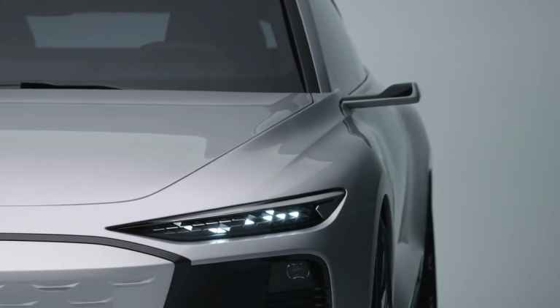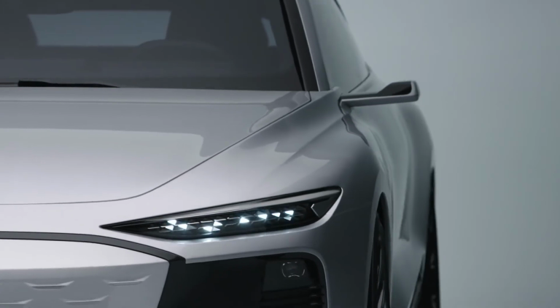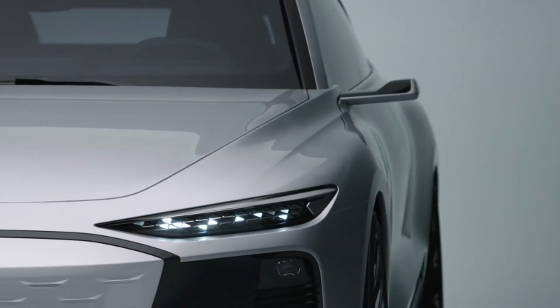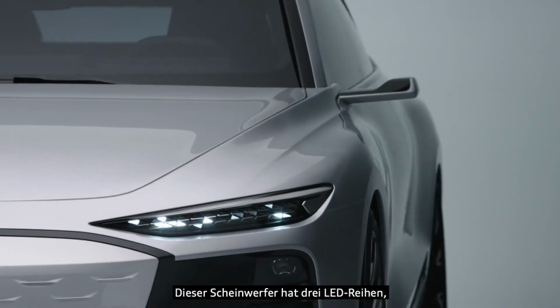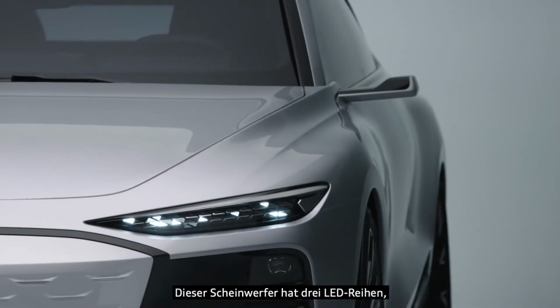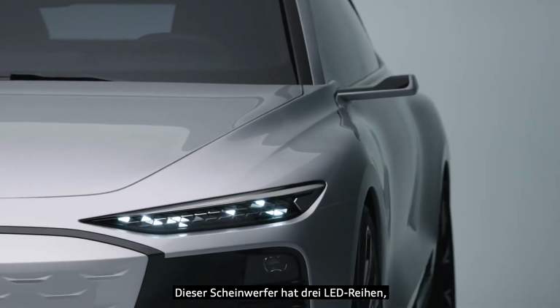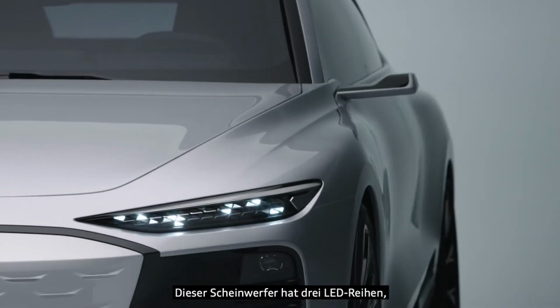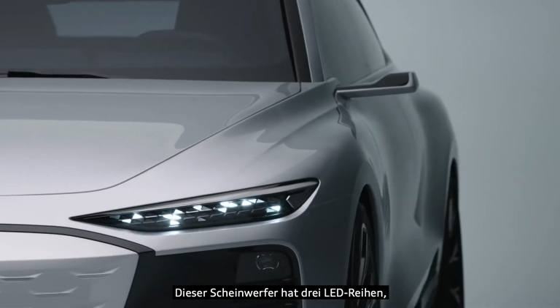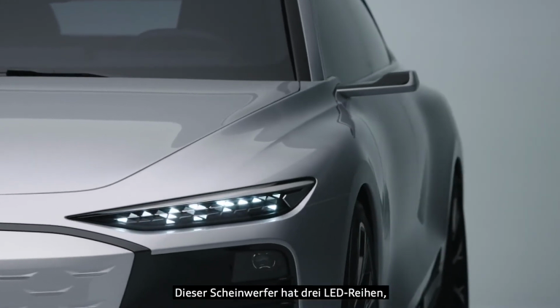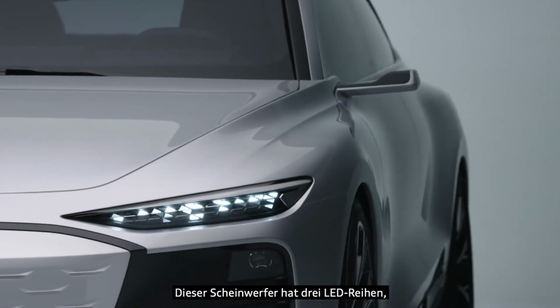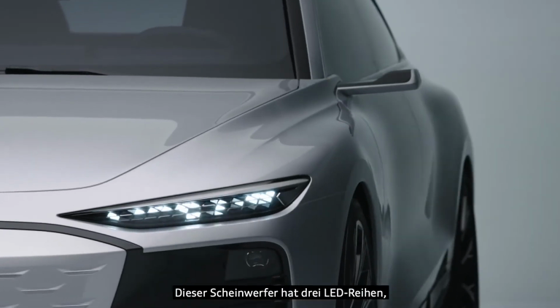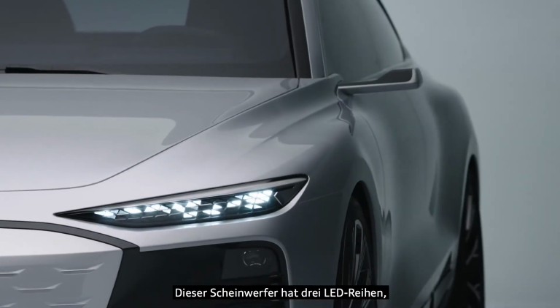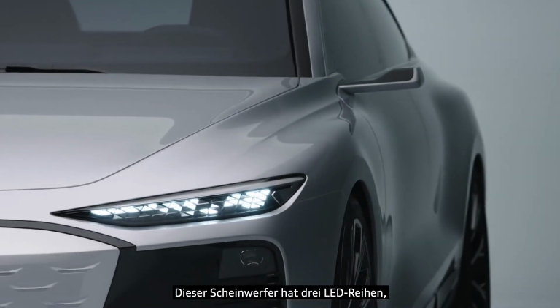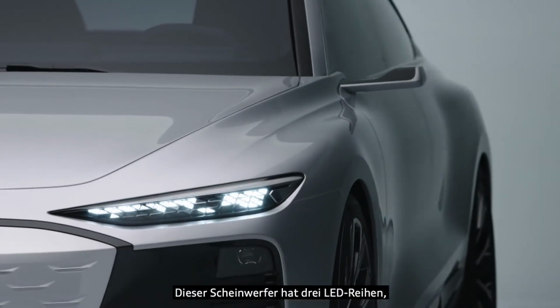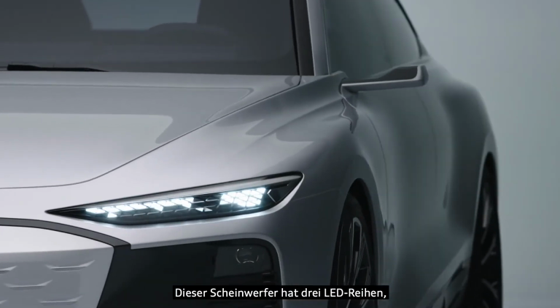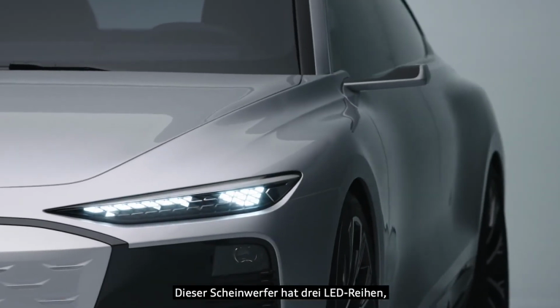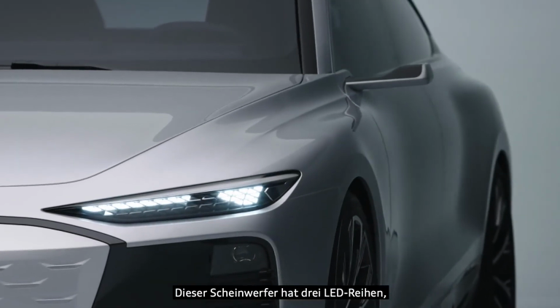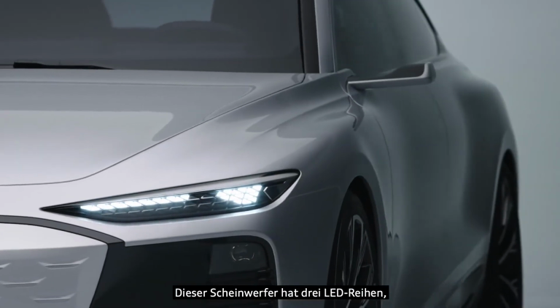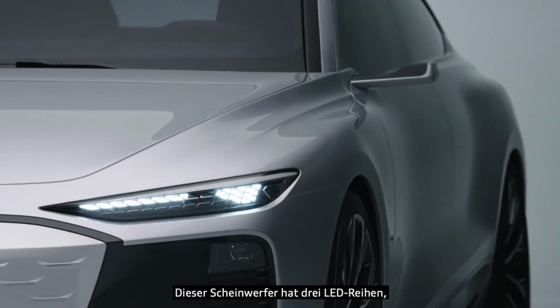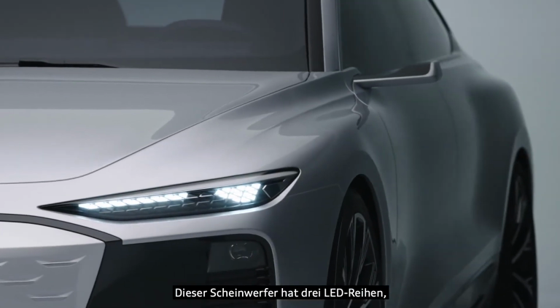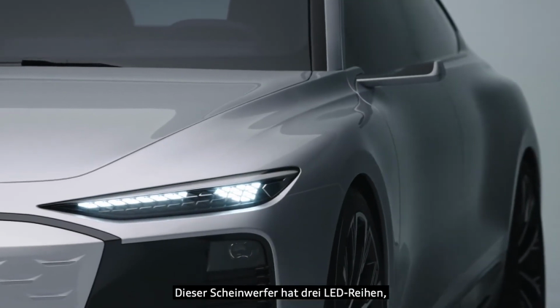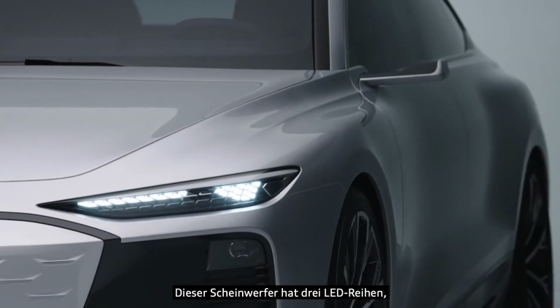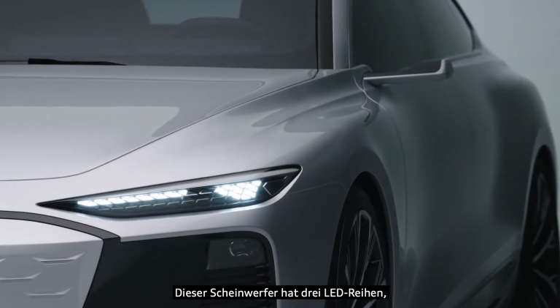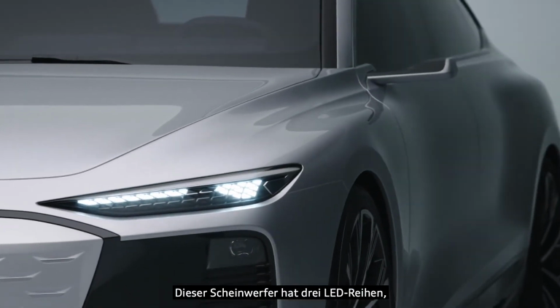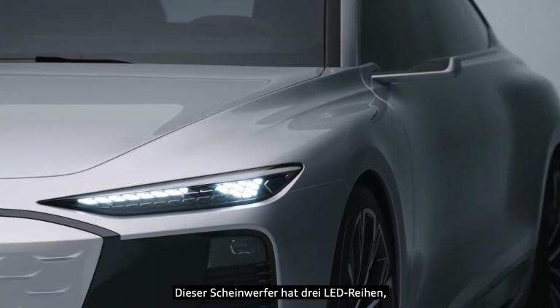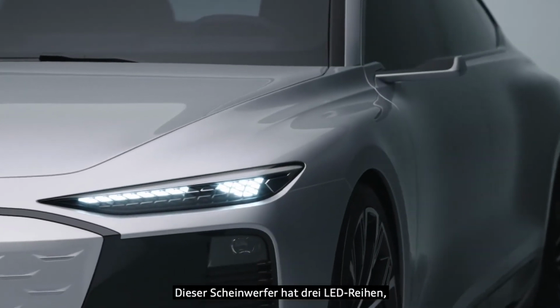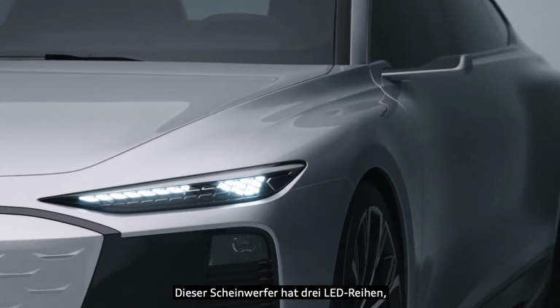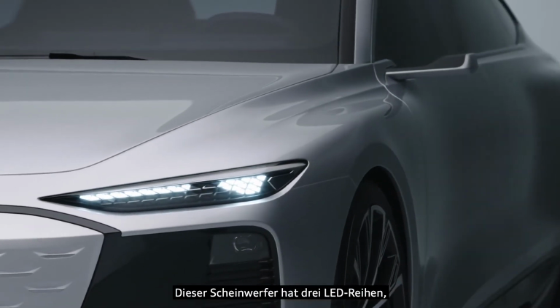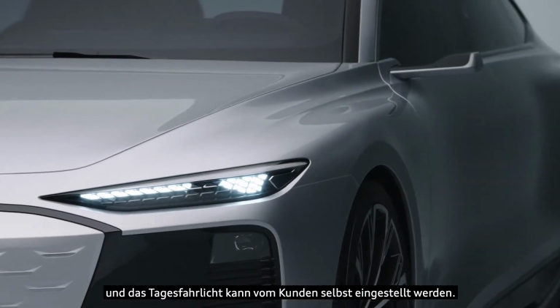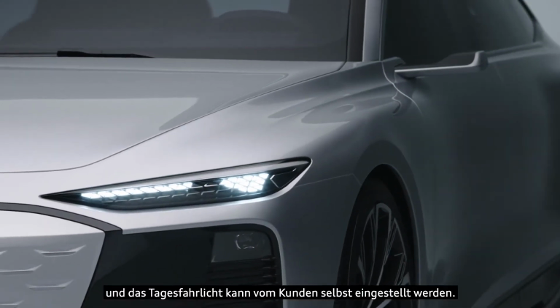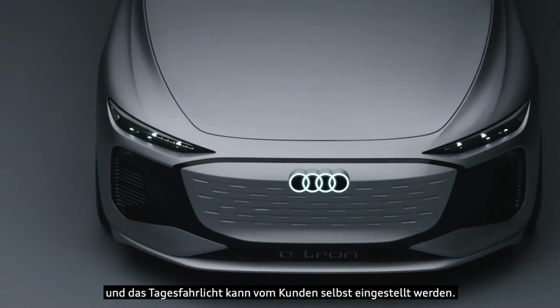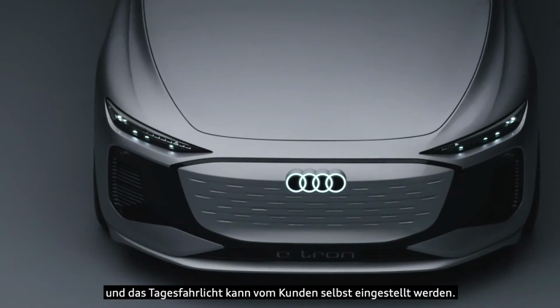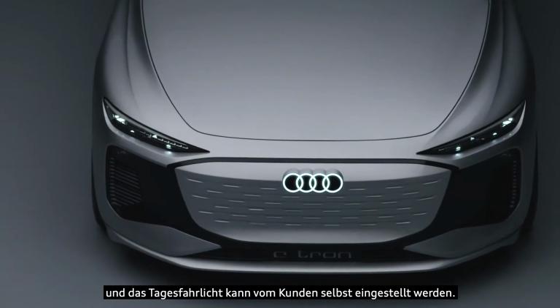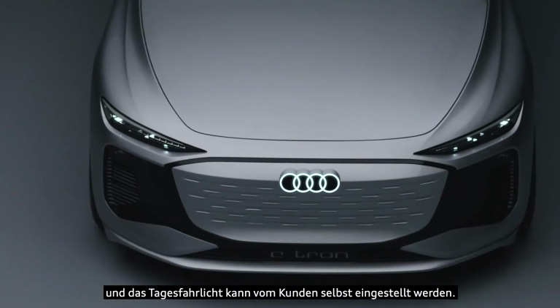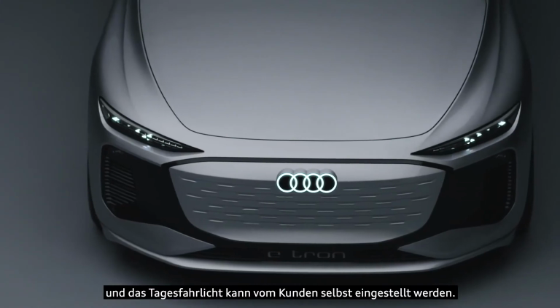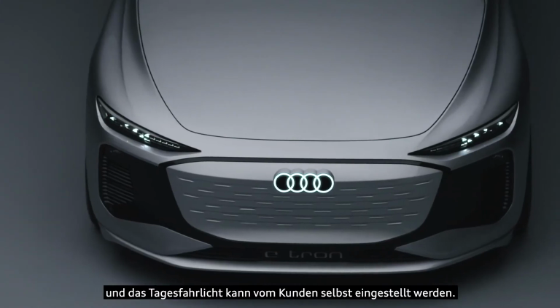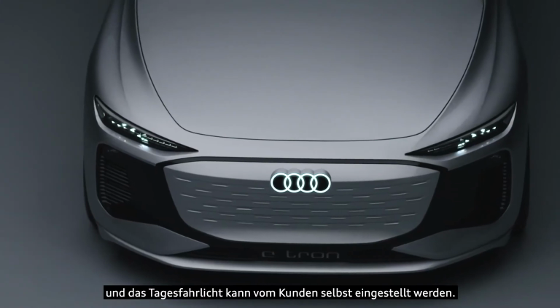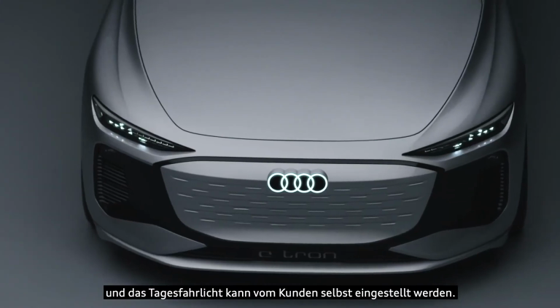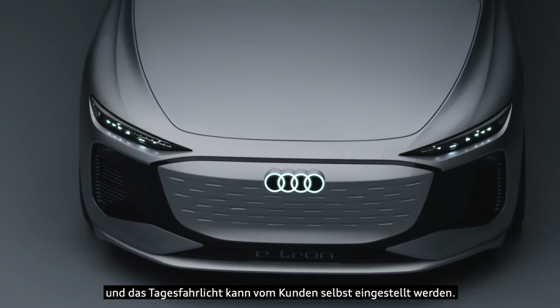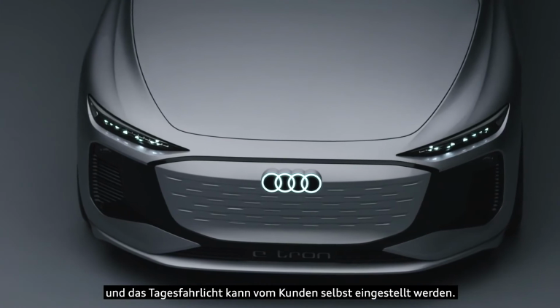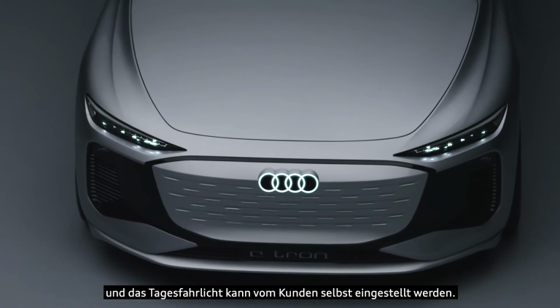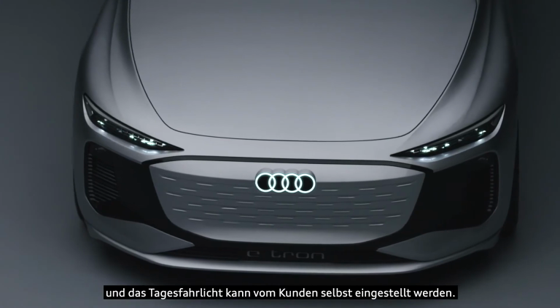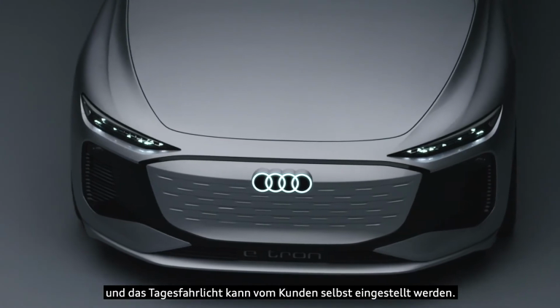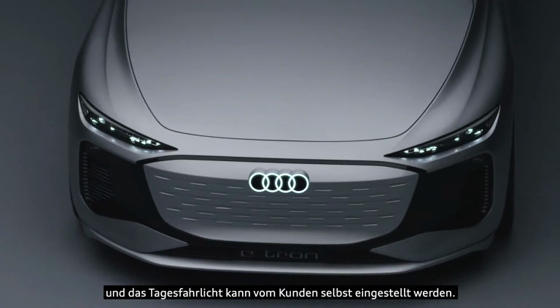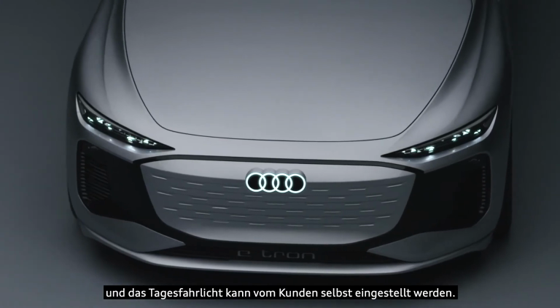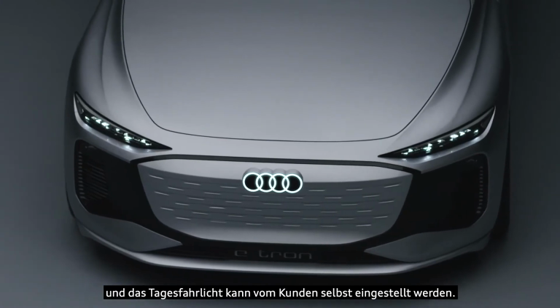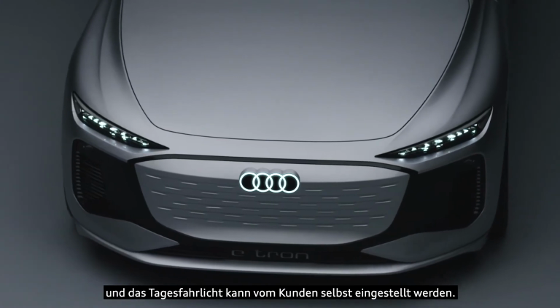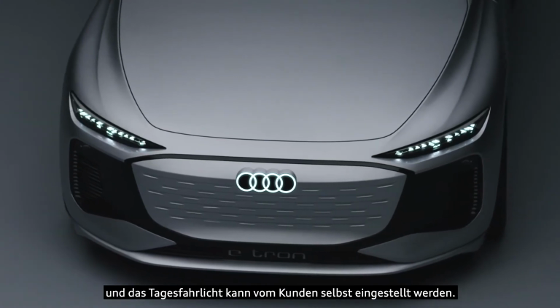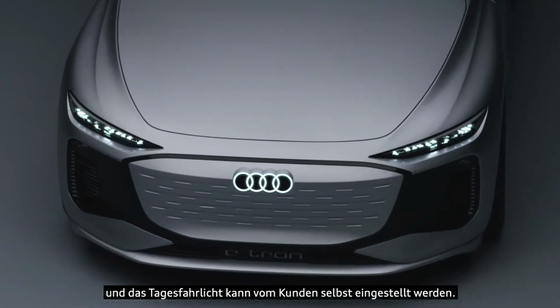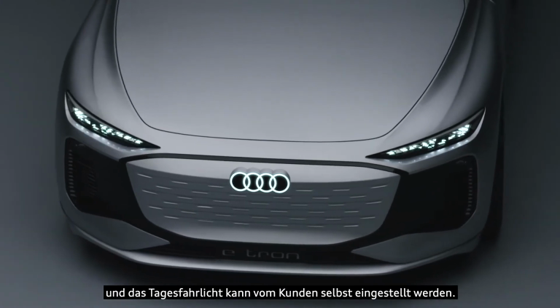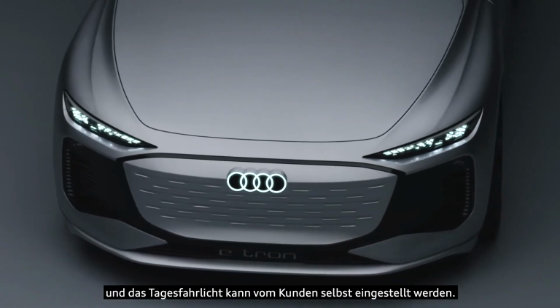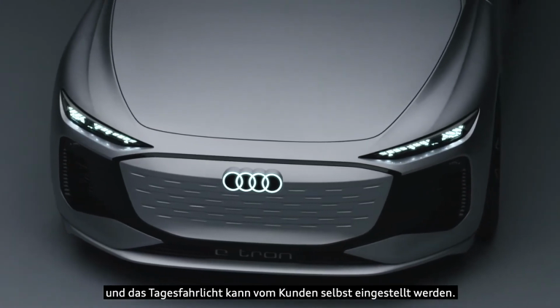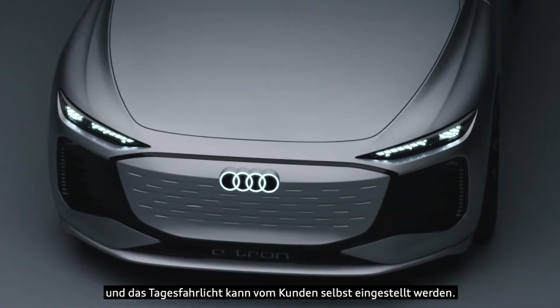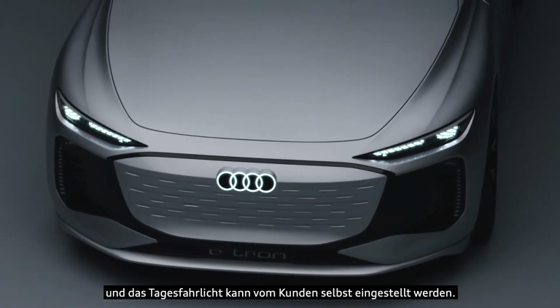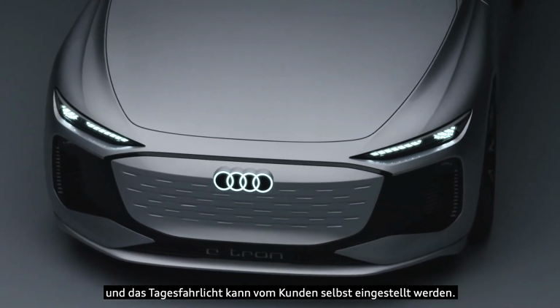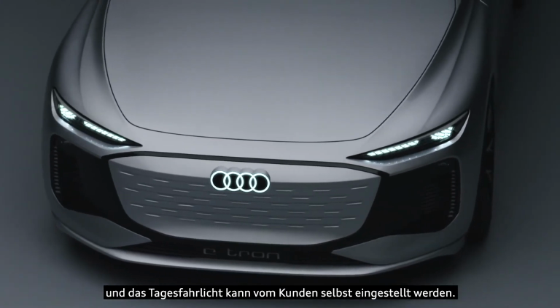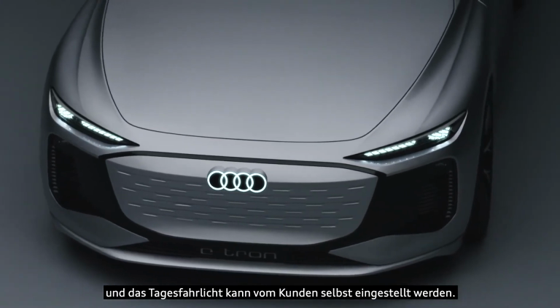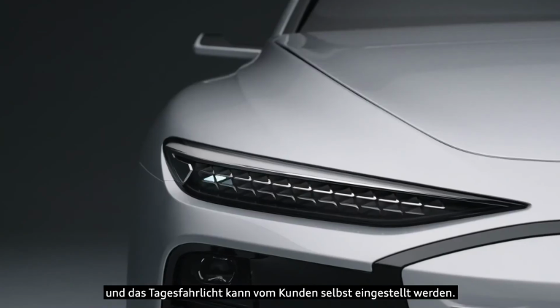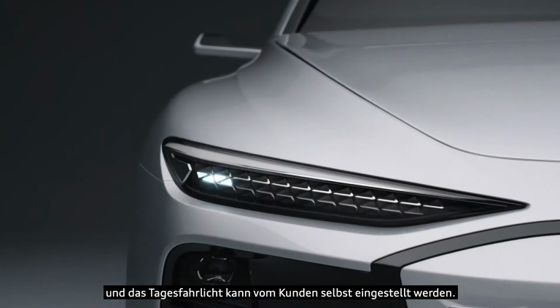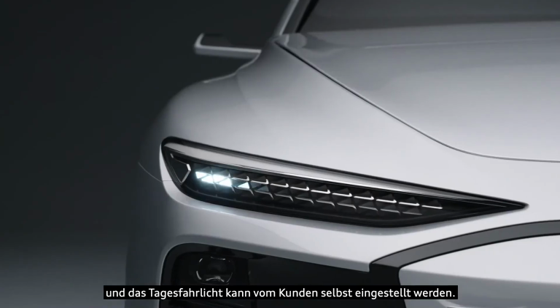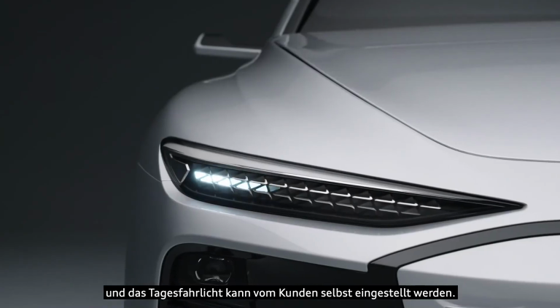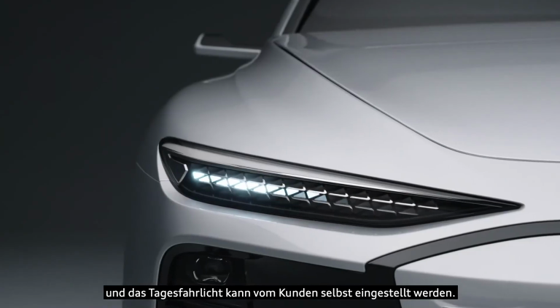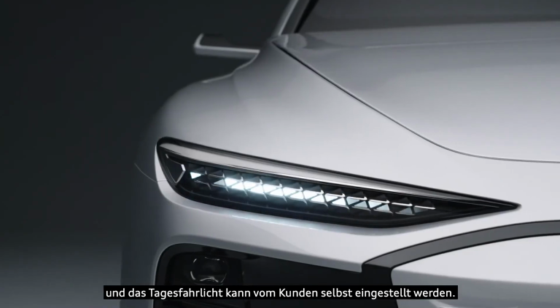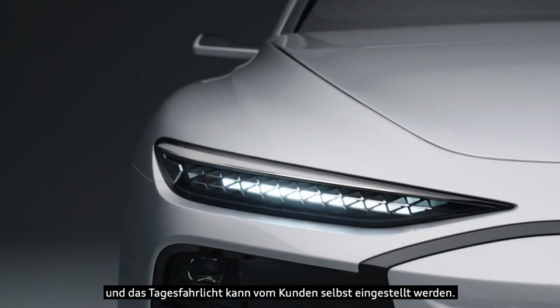This headlight has three rows of LEDs where the customer can configure their own daytime running light.